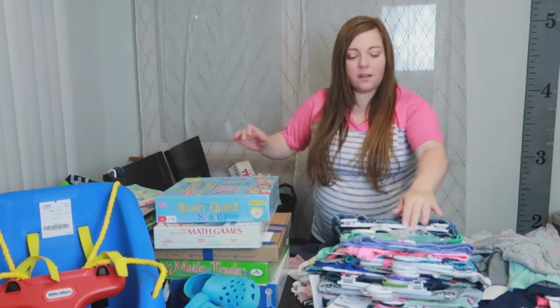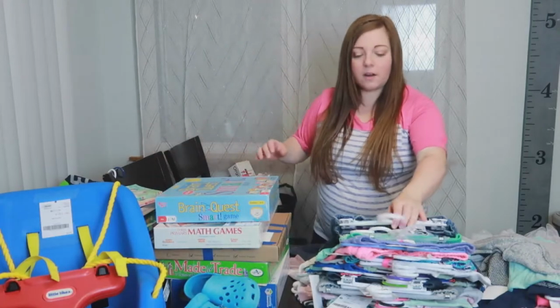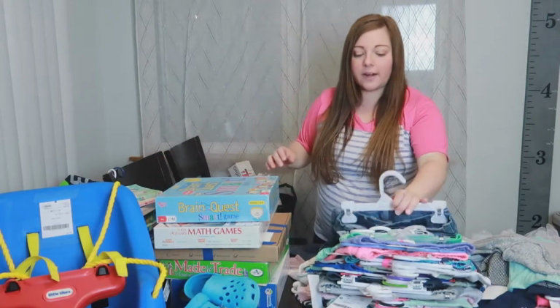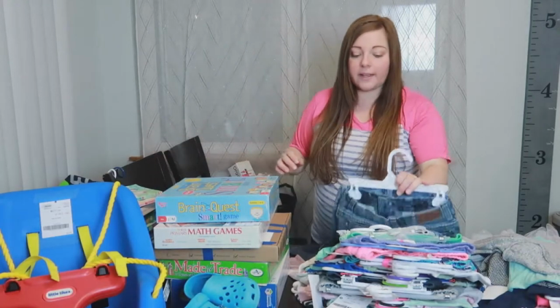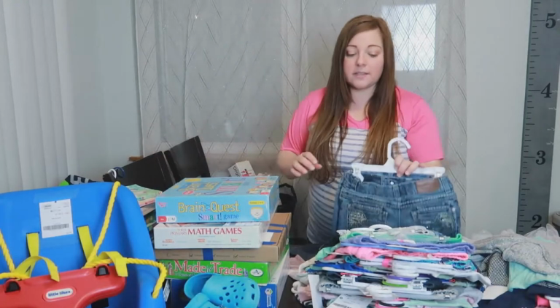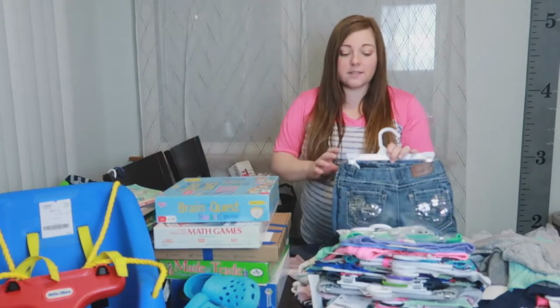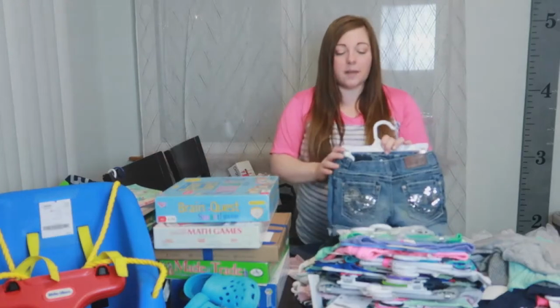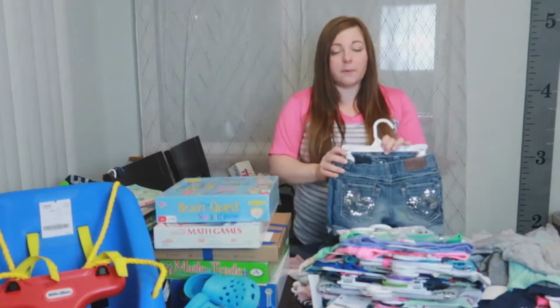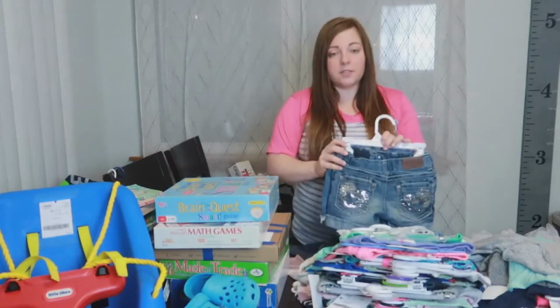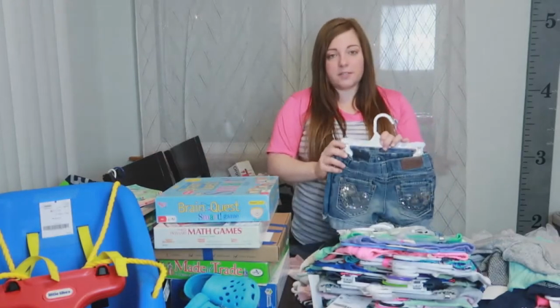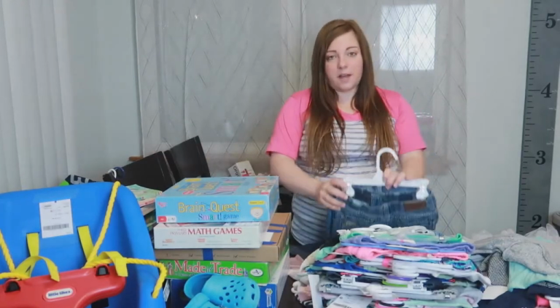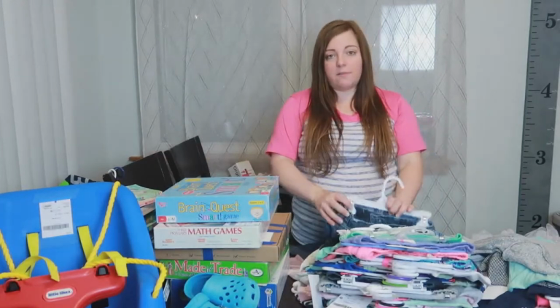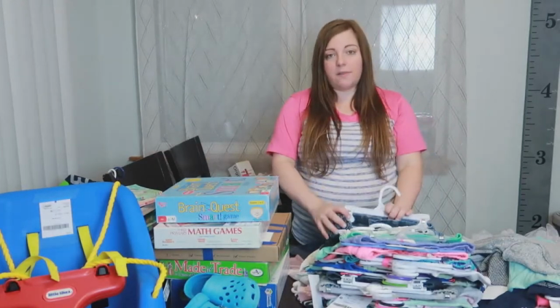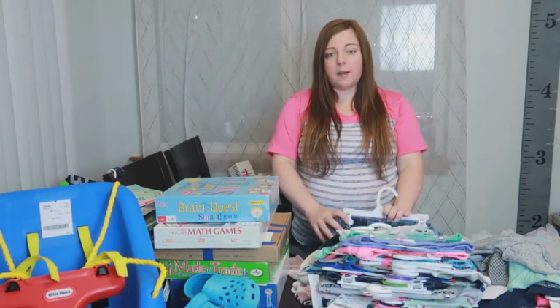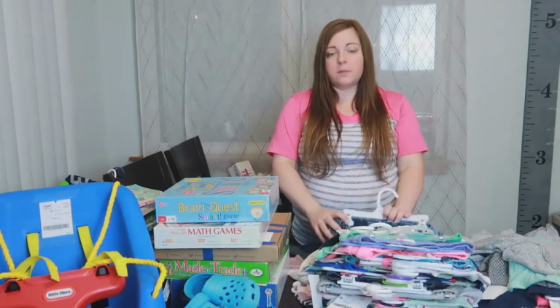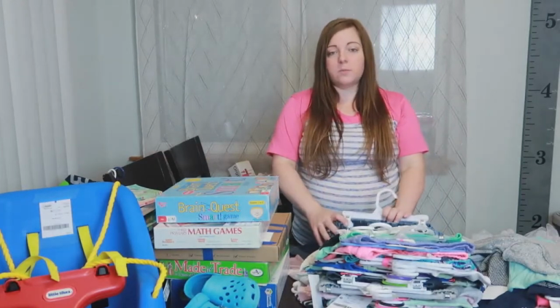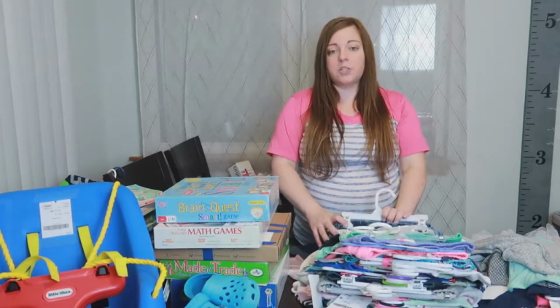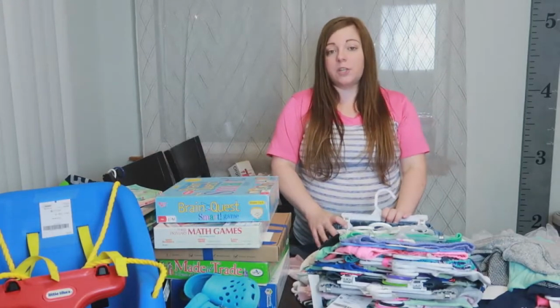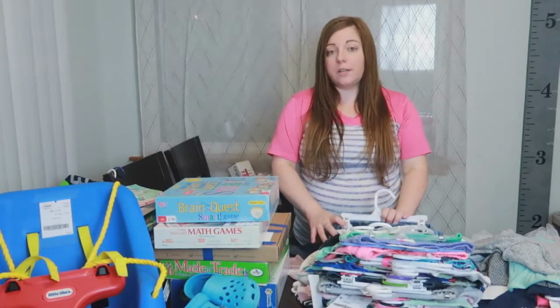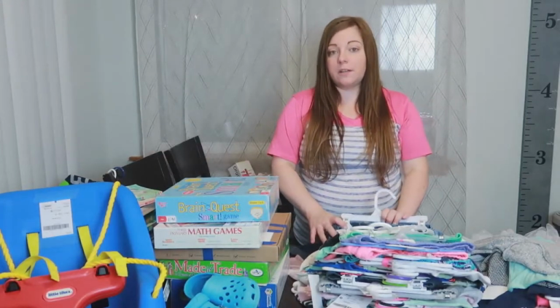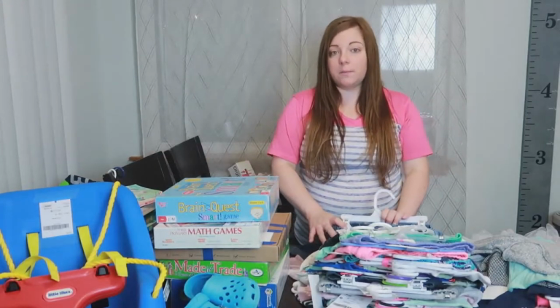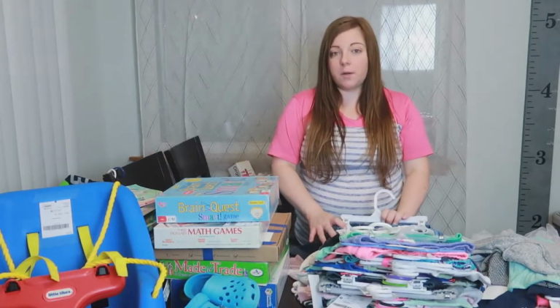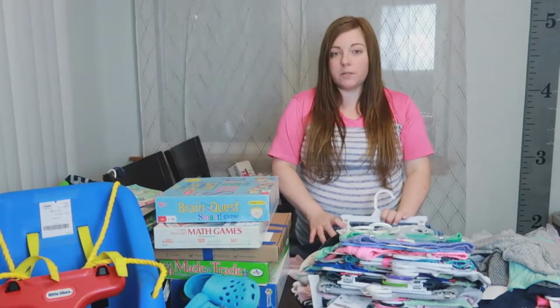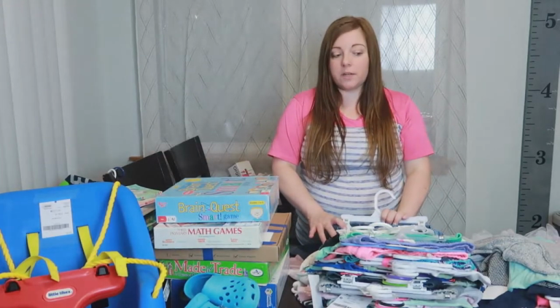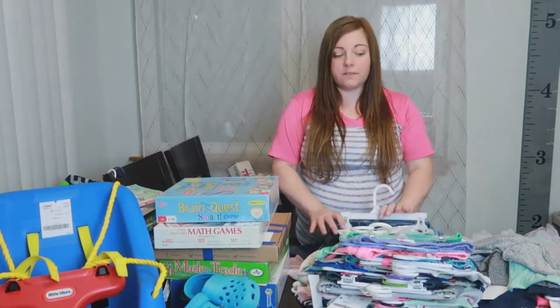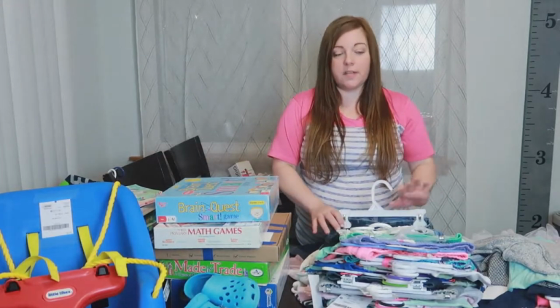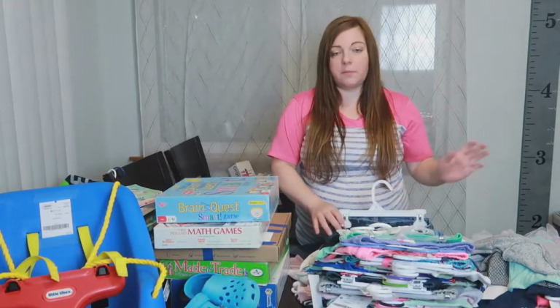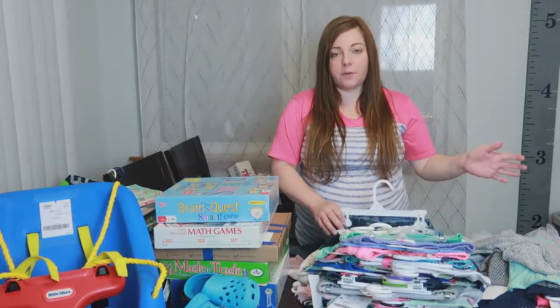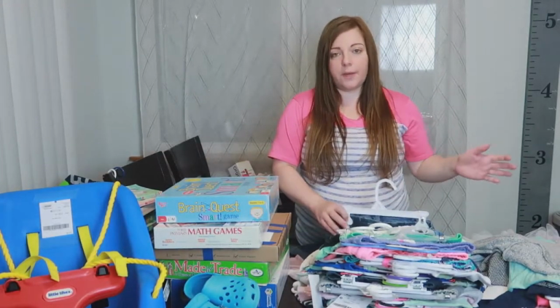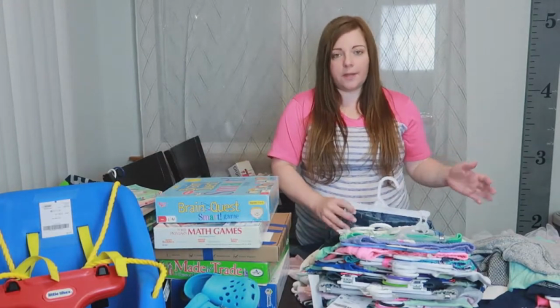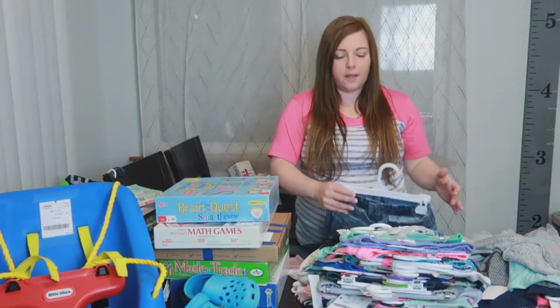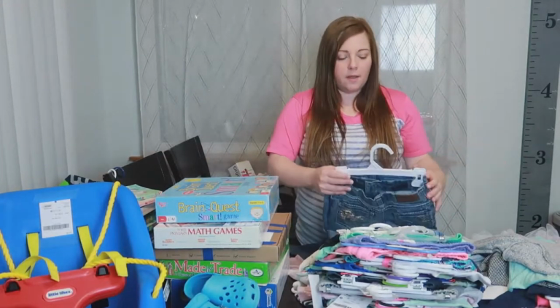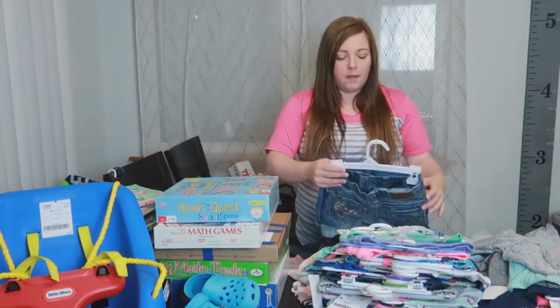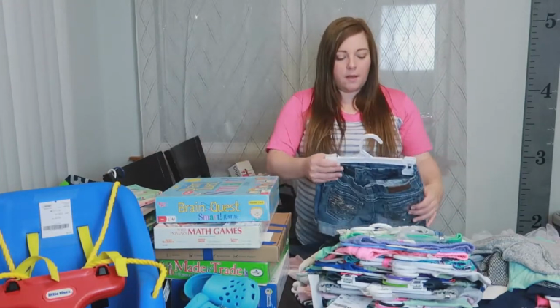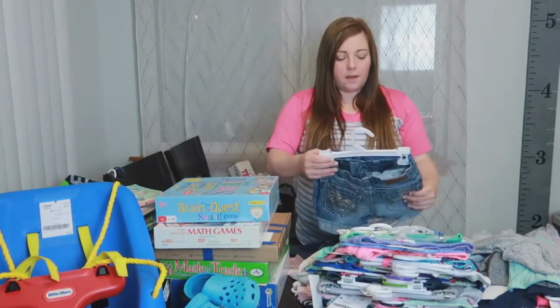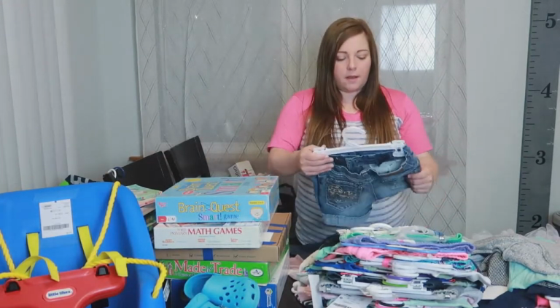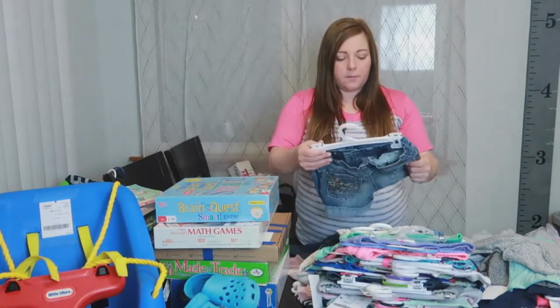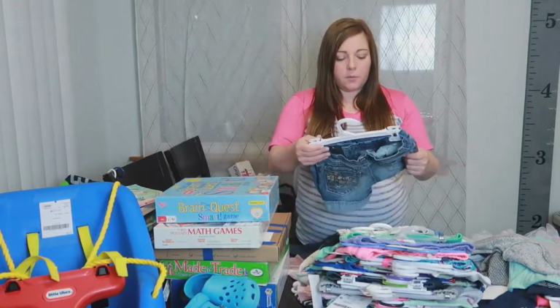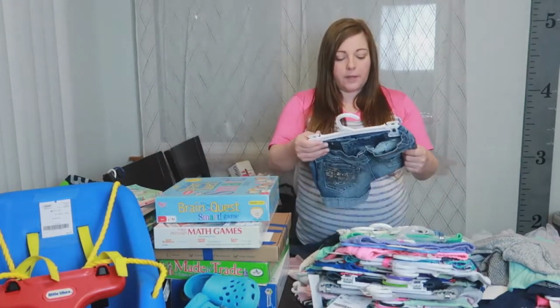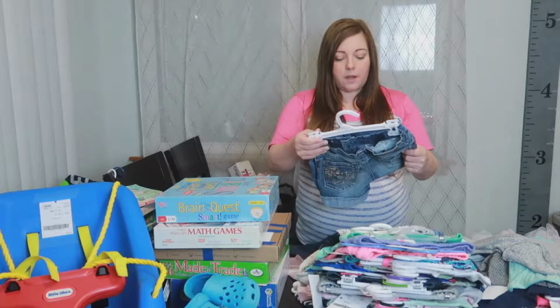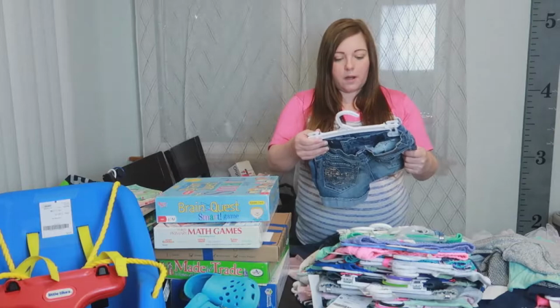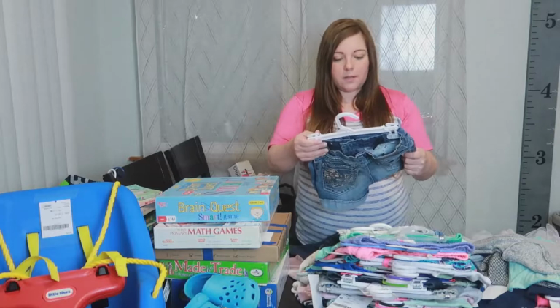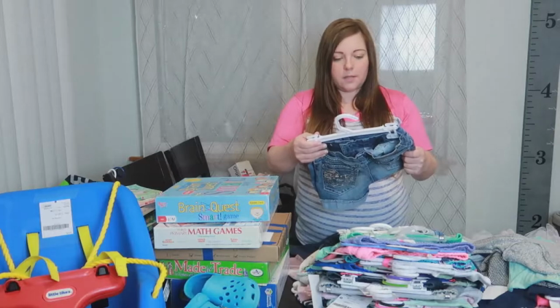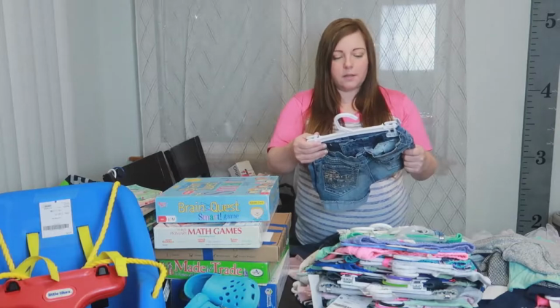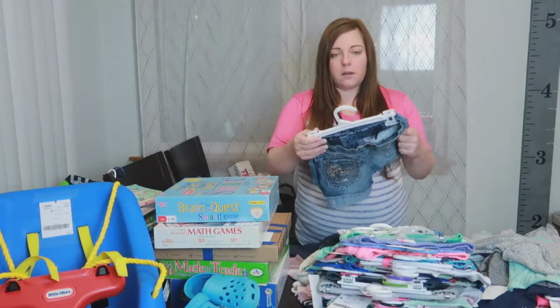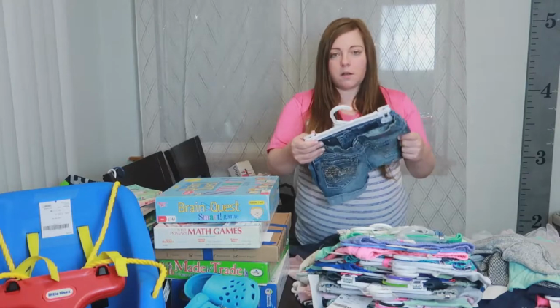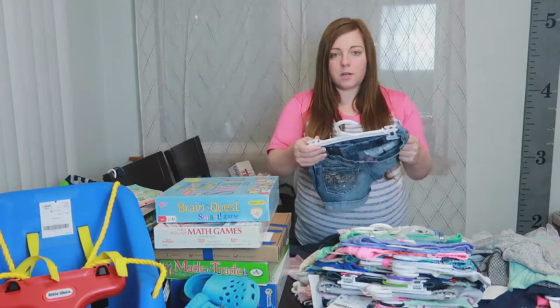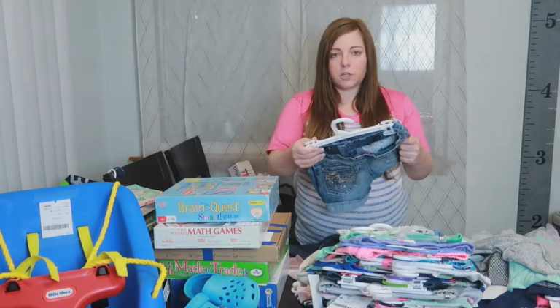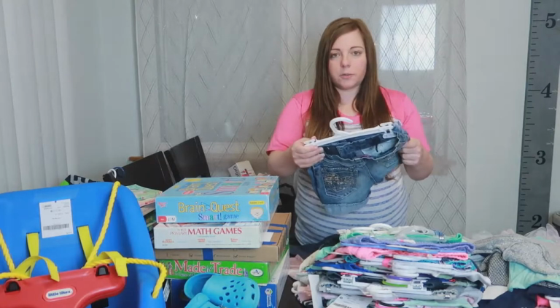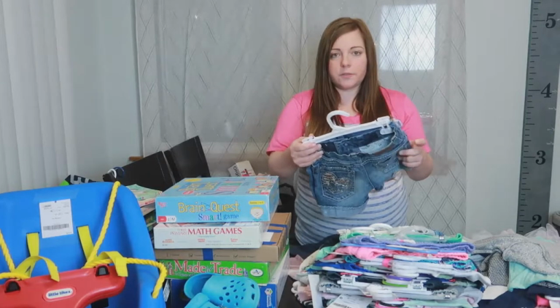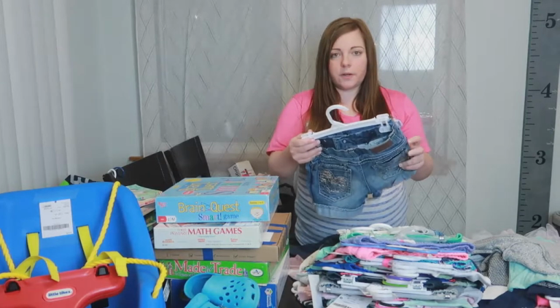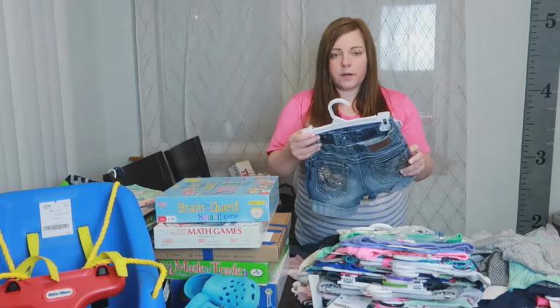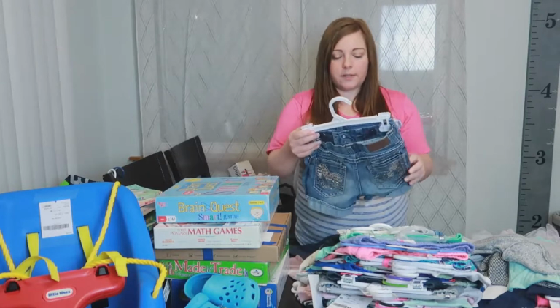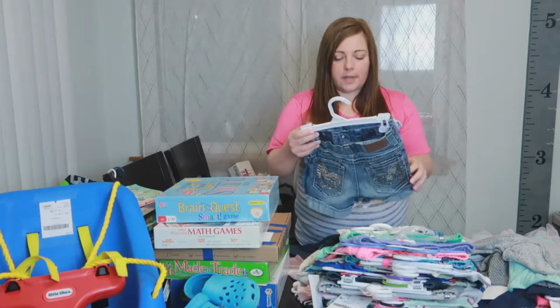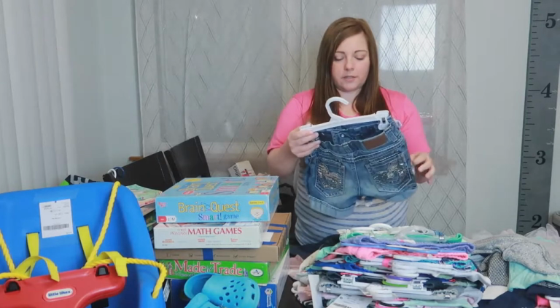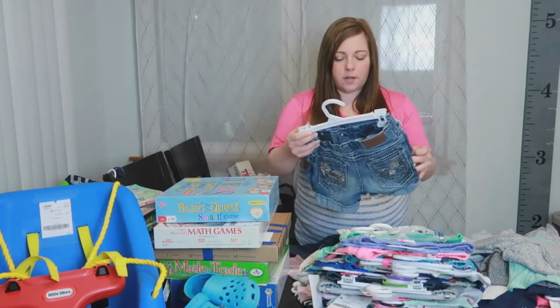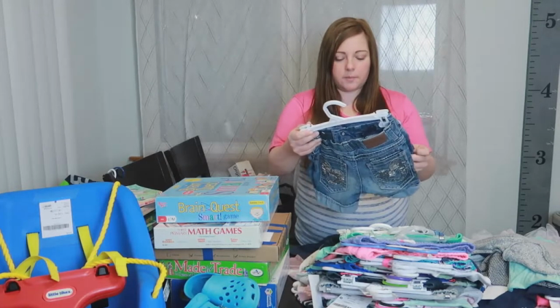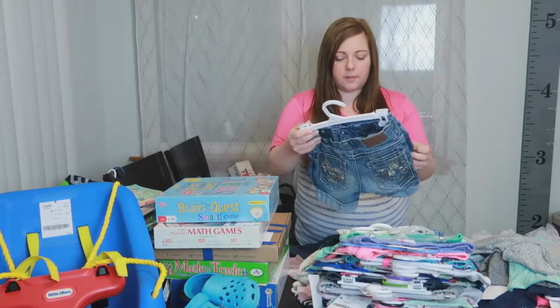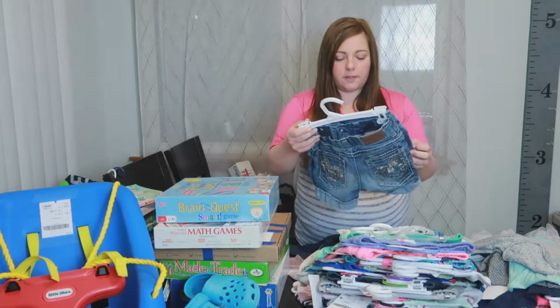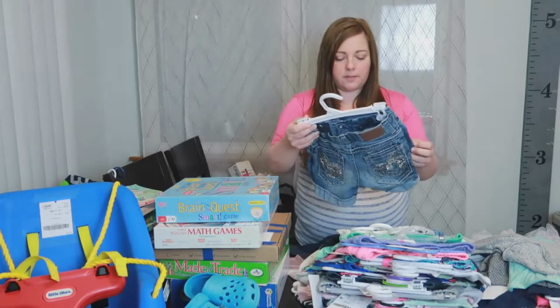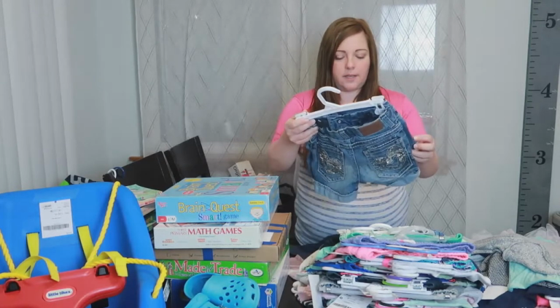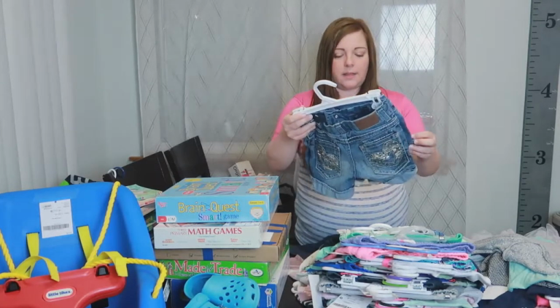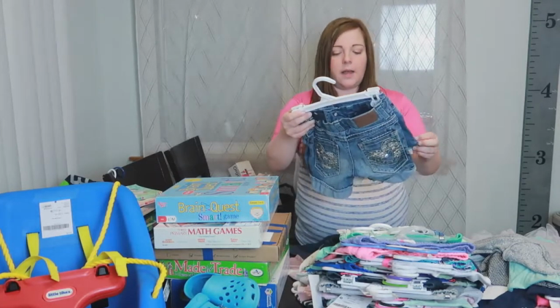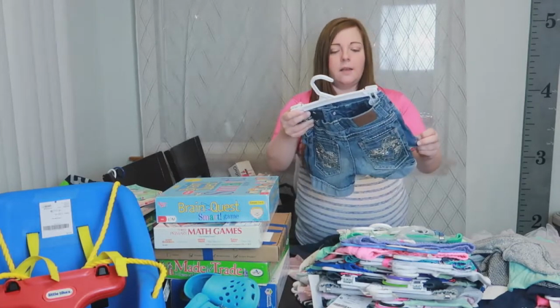Alright, summer stuff — that was what she needed the most of, same with Quinn. So I got a lot of shorts for her and tank tops and things like that.